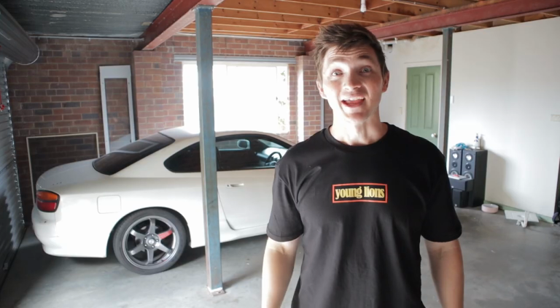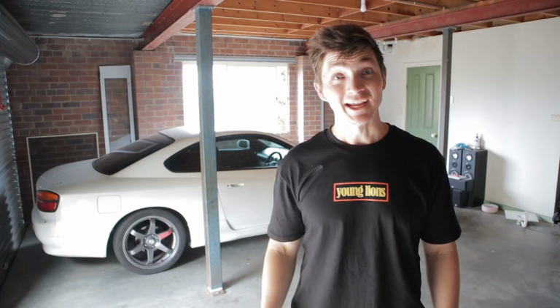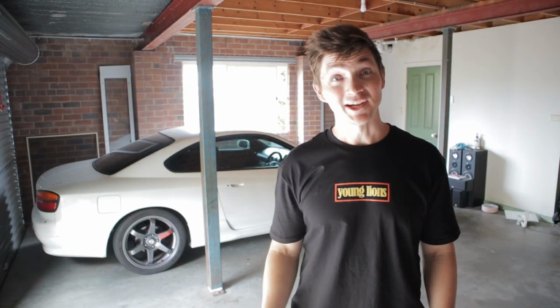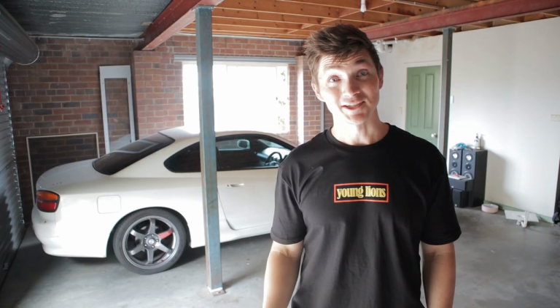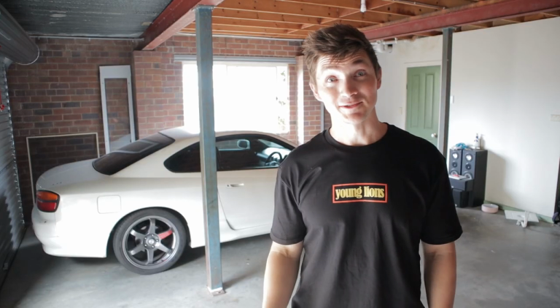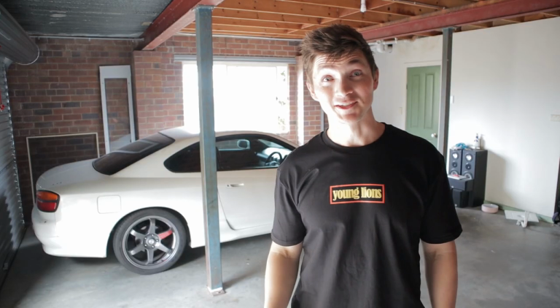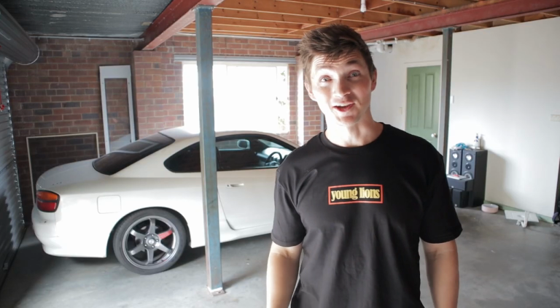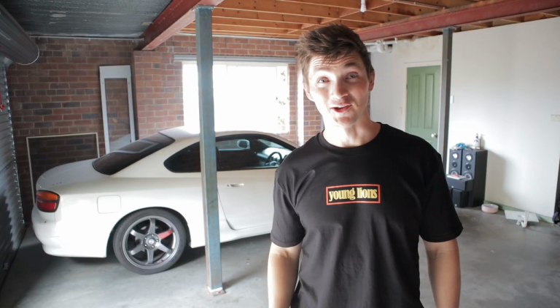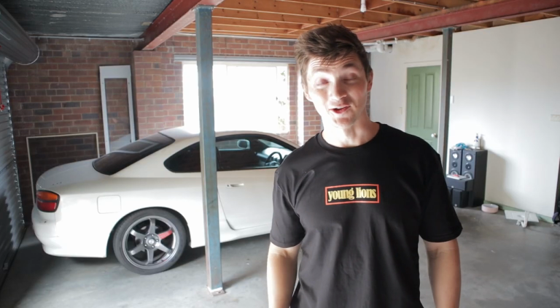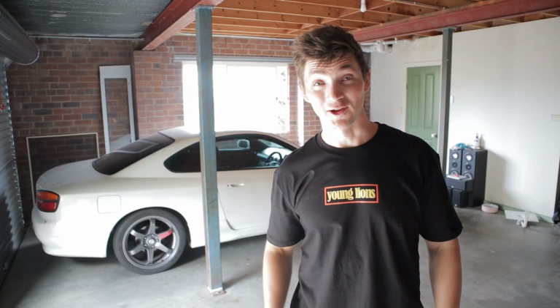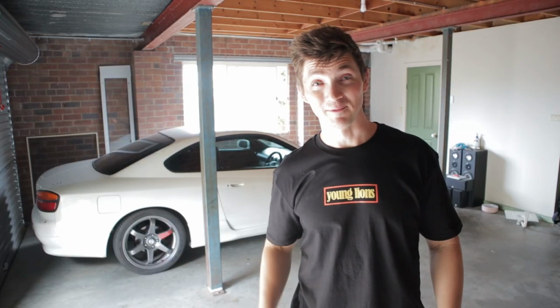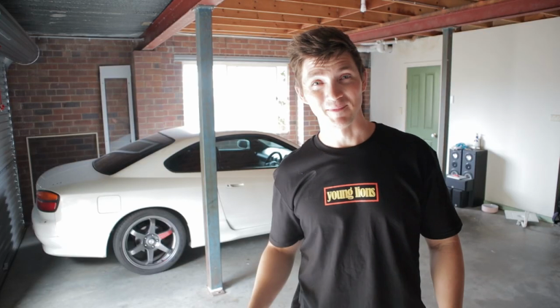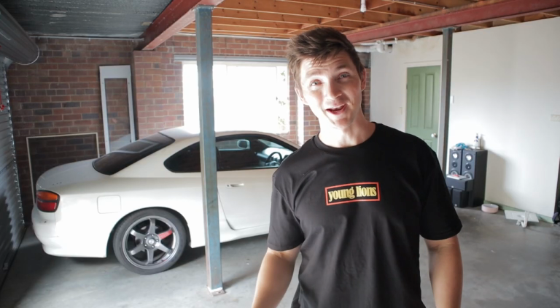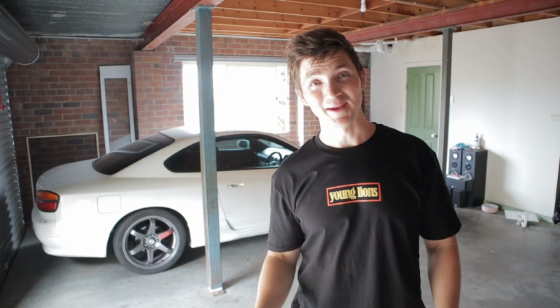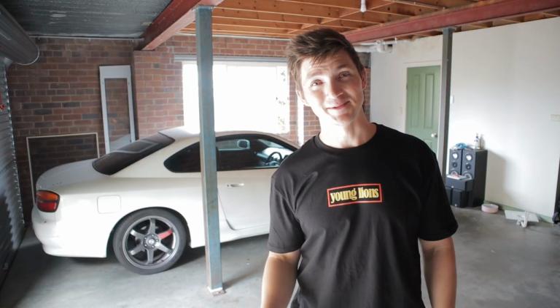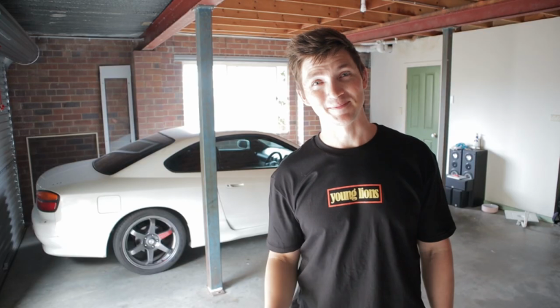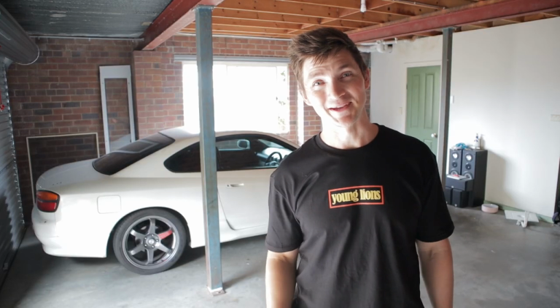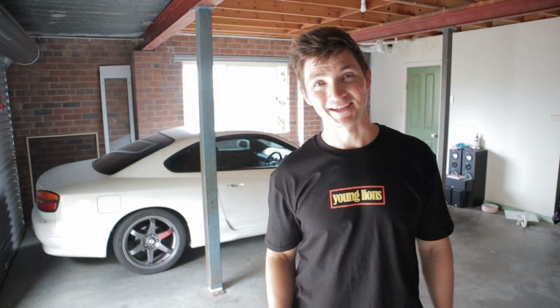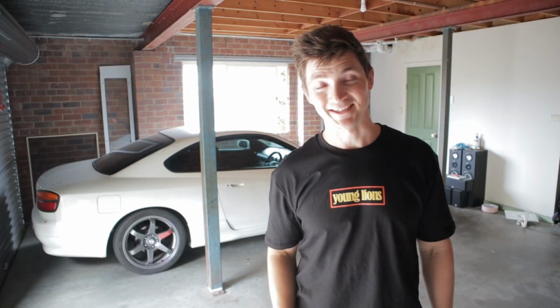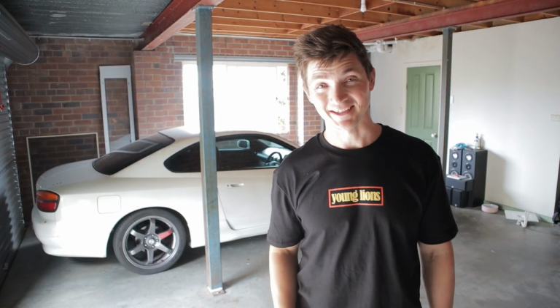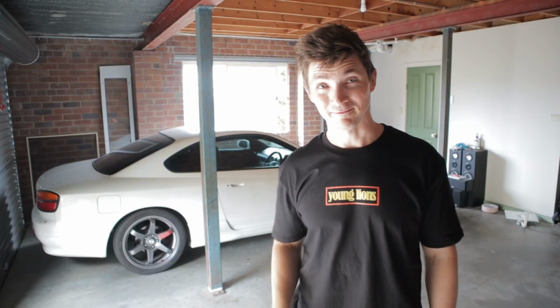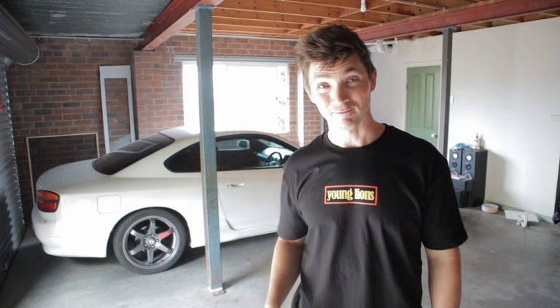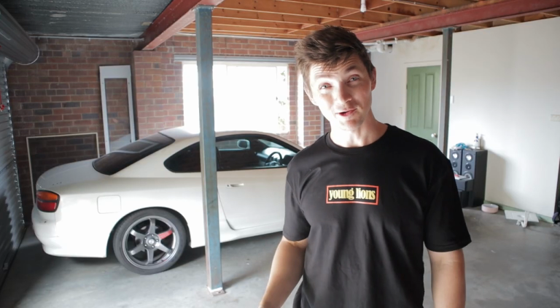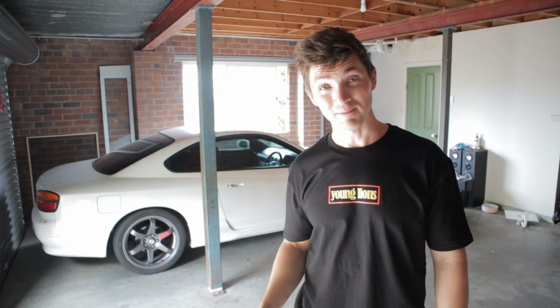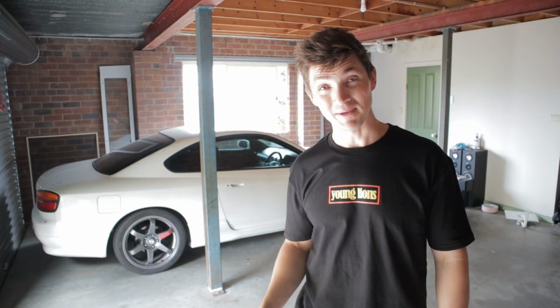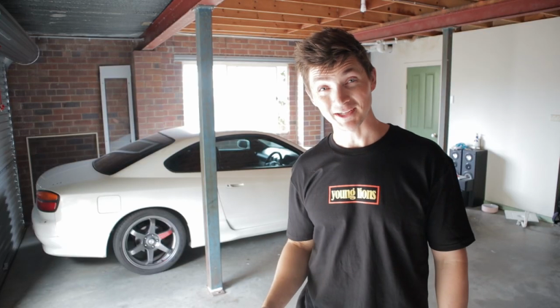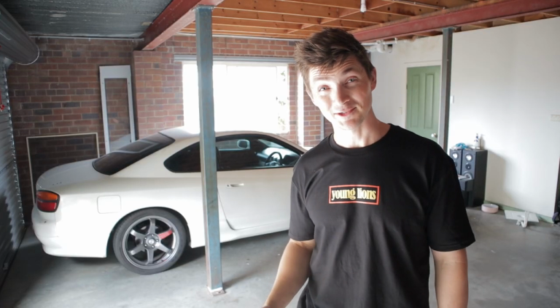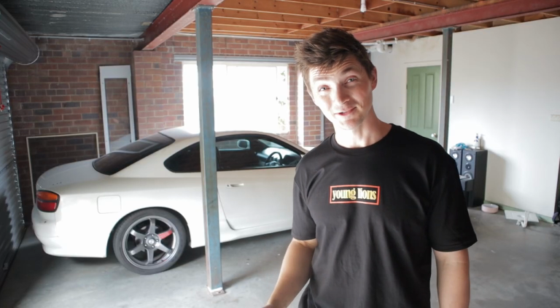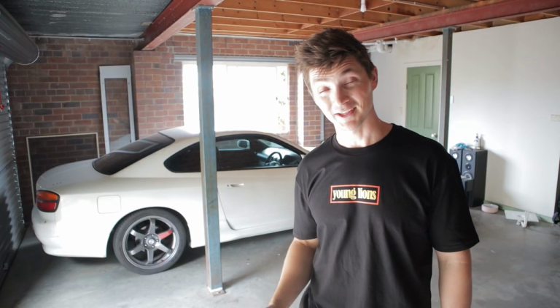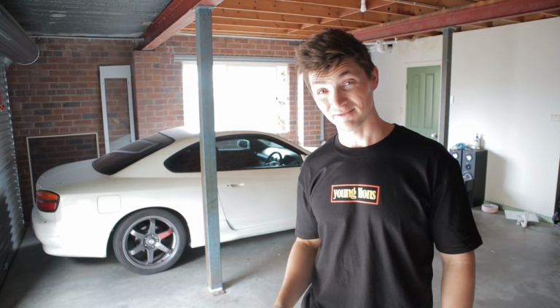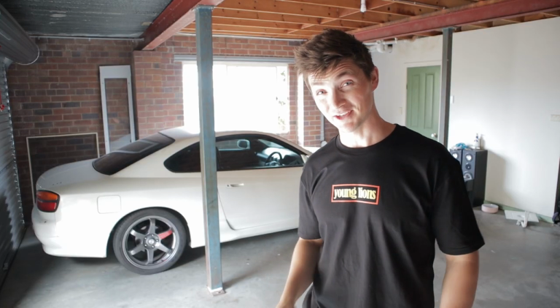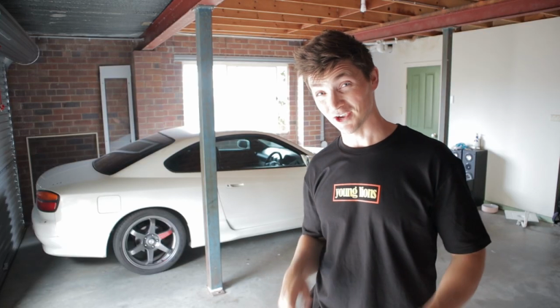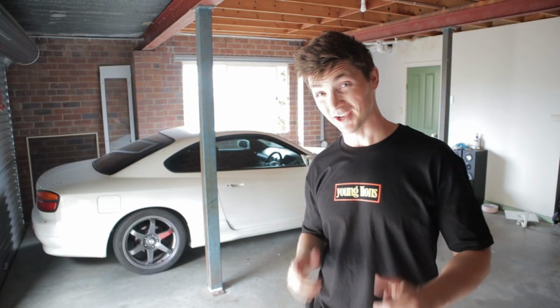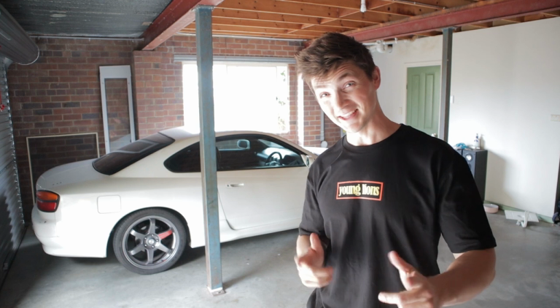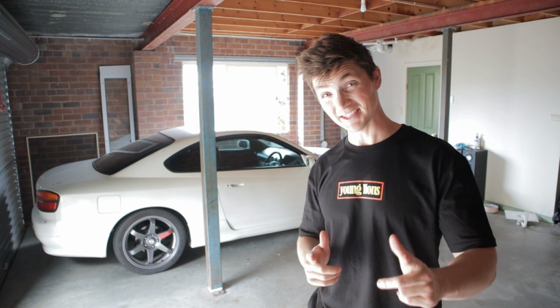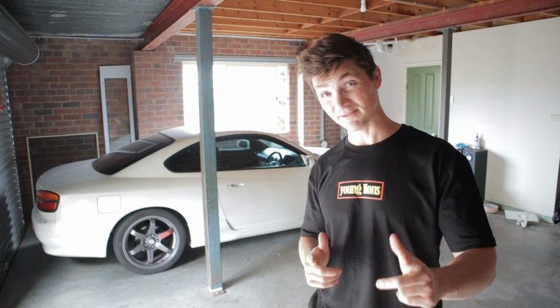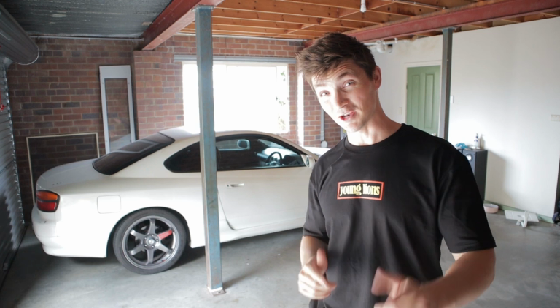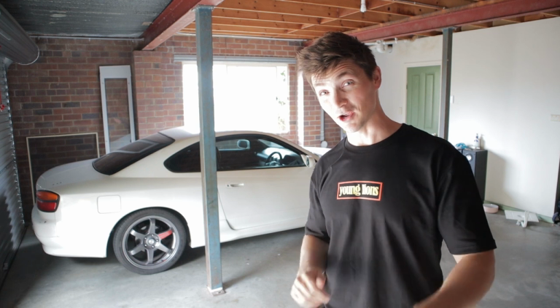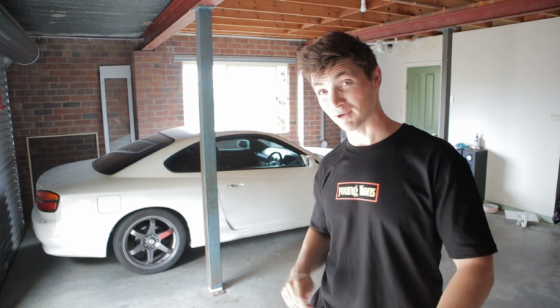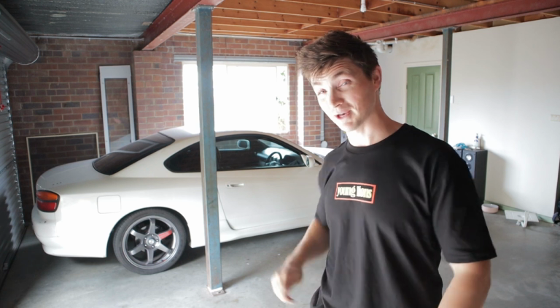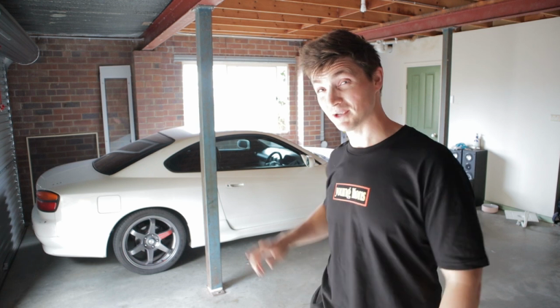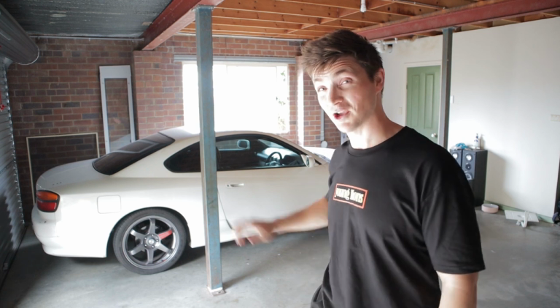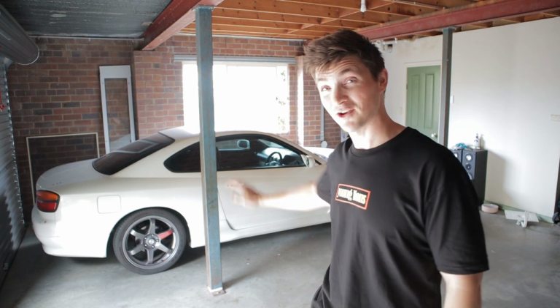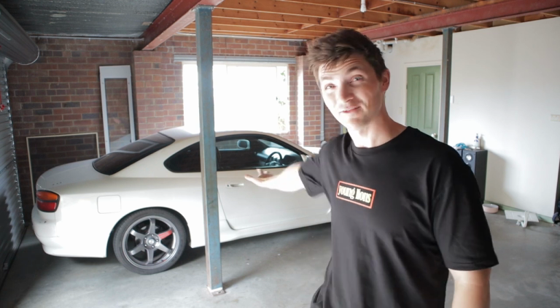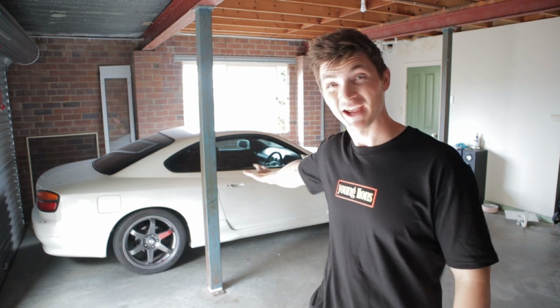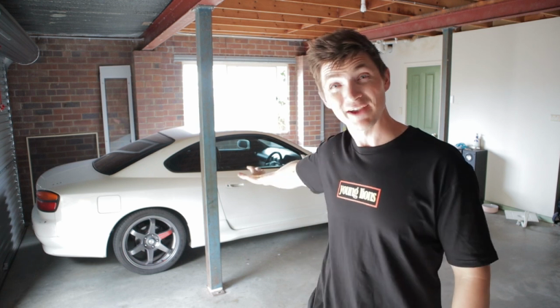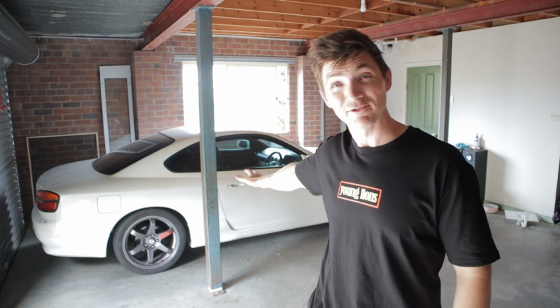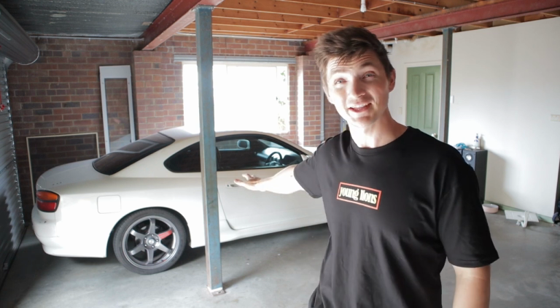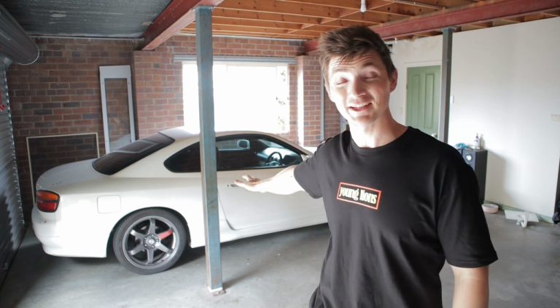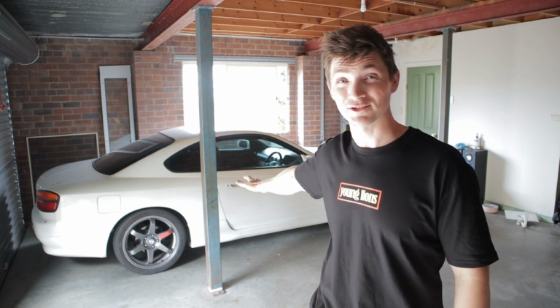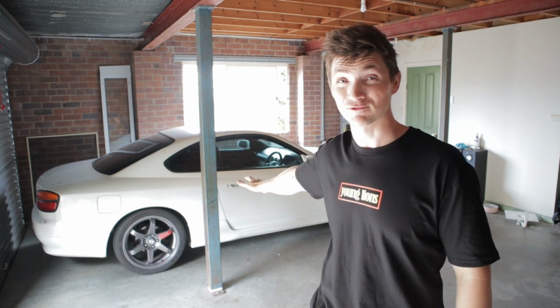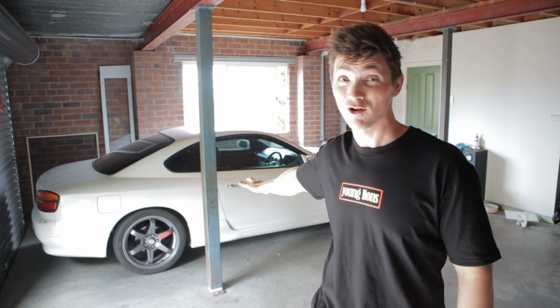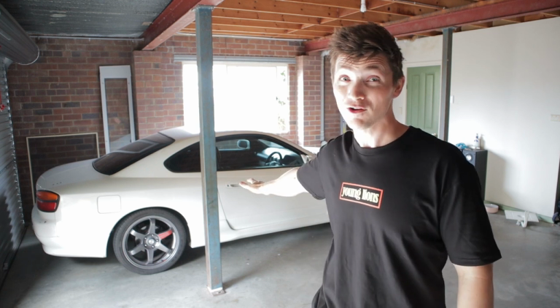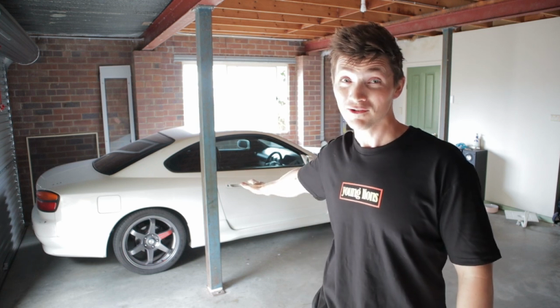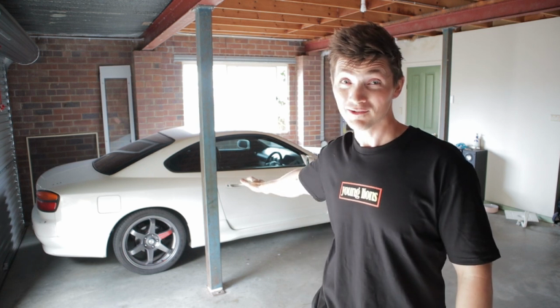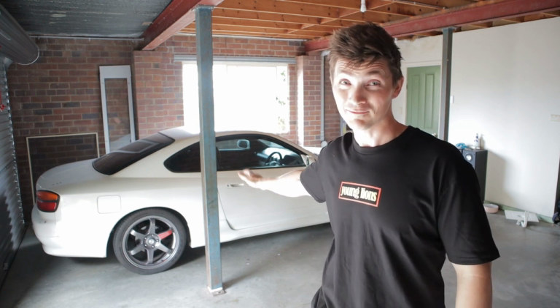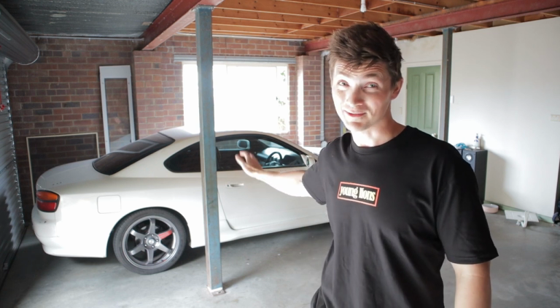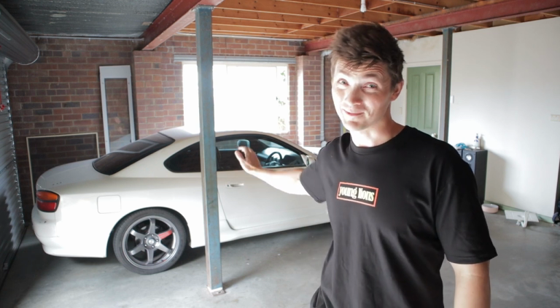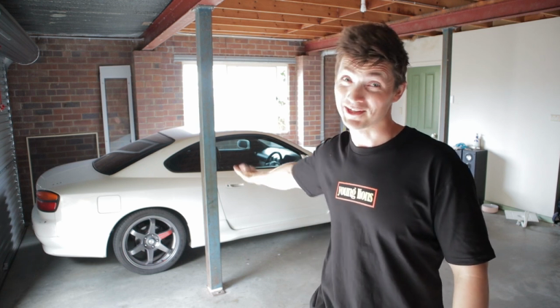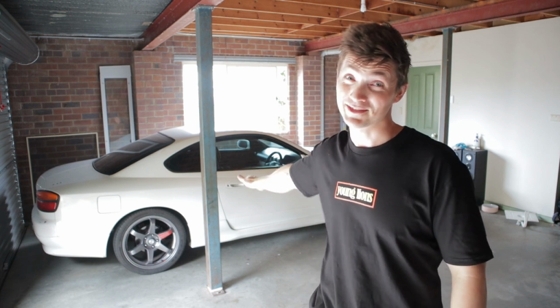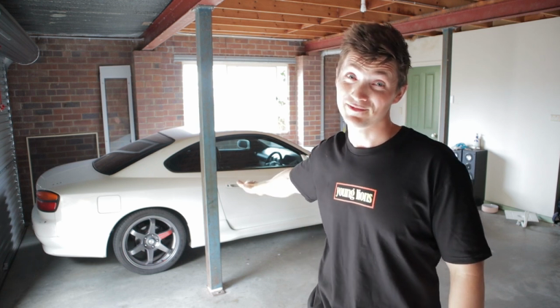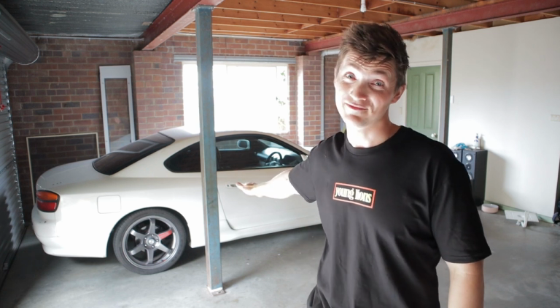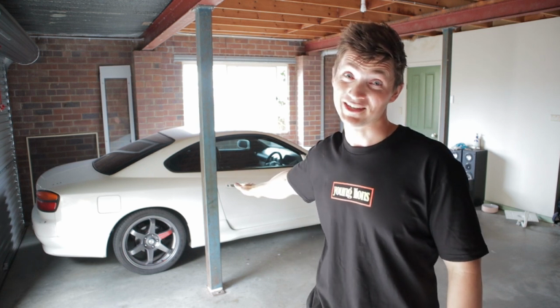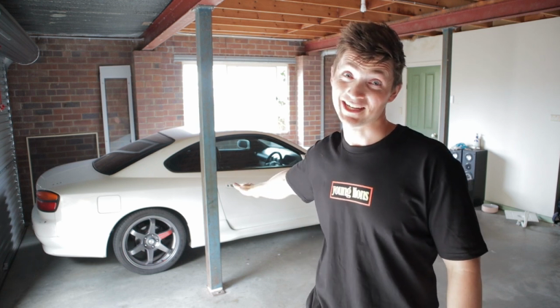Hey guys, what's going on? My name is Pearson. Welcome back to another video. In this video, we're going to be going over everything that's wrong with my S15.